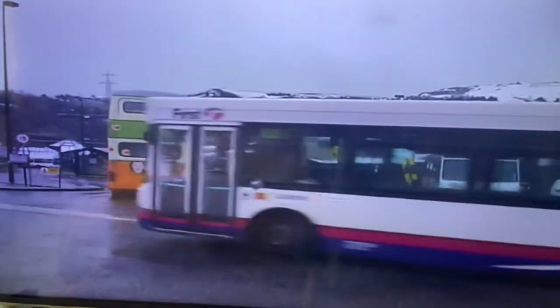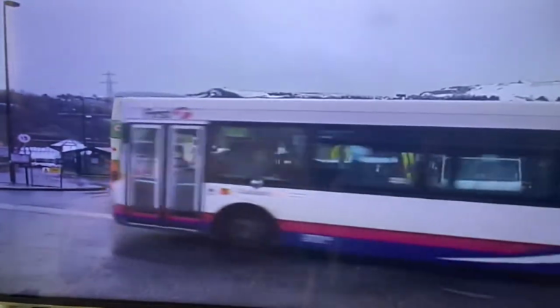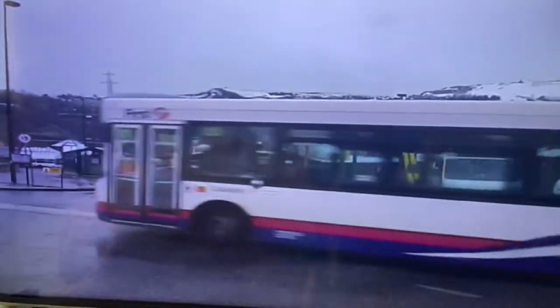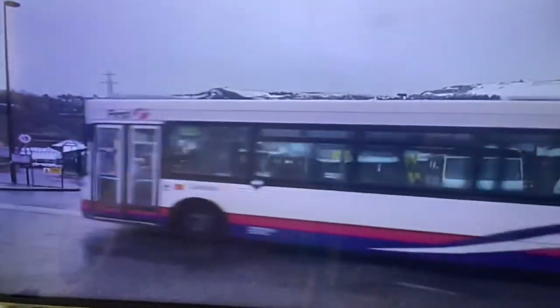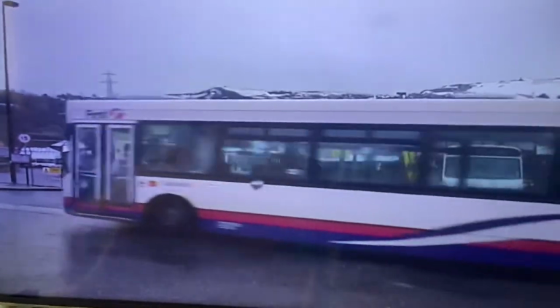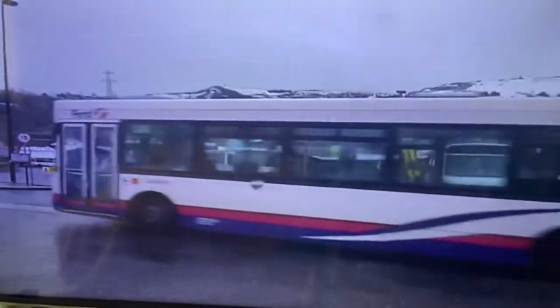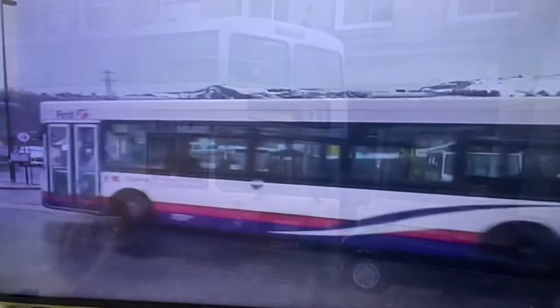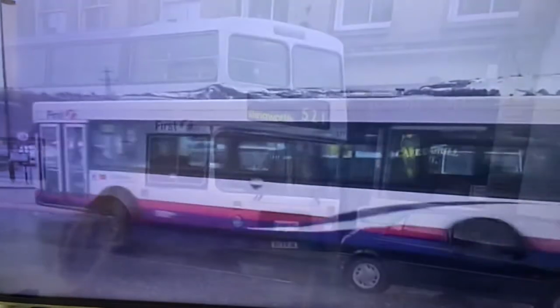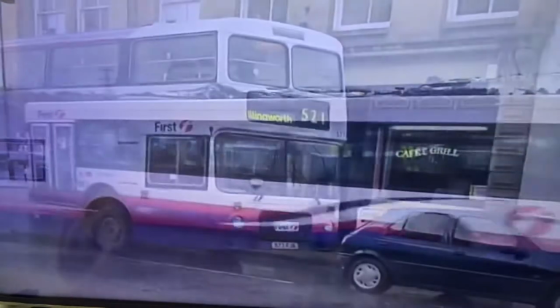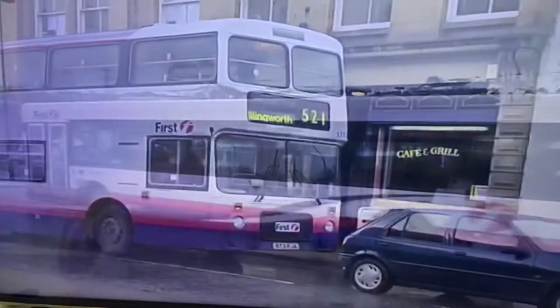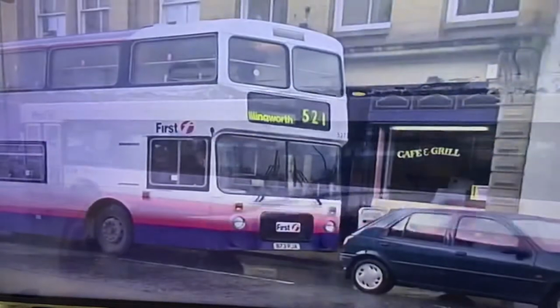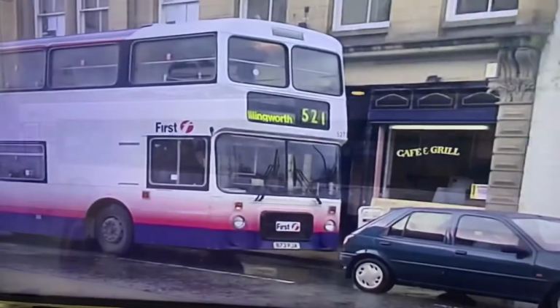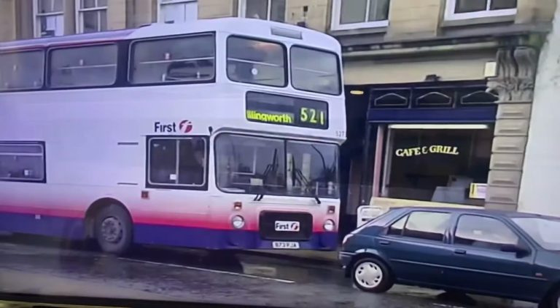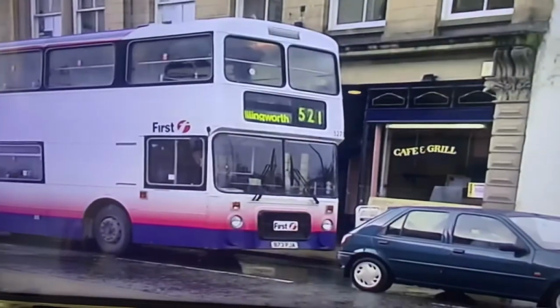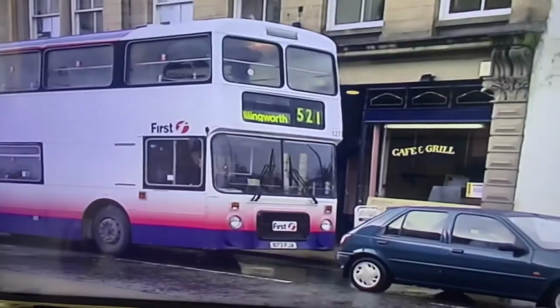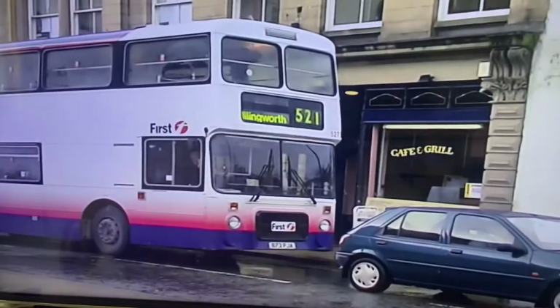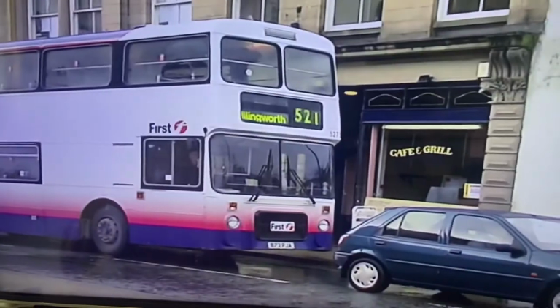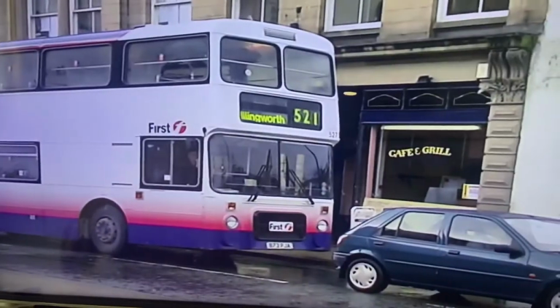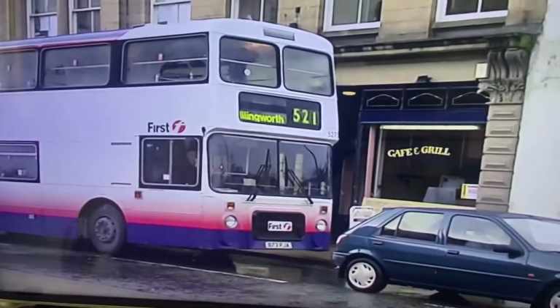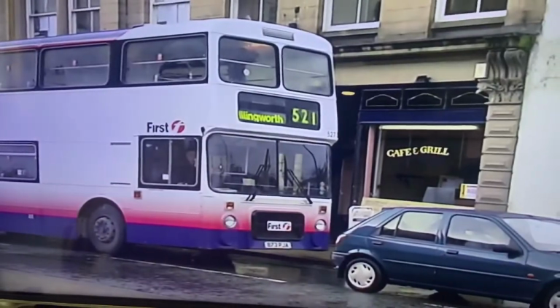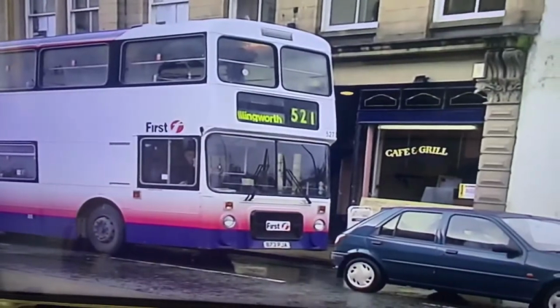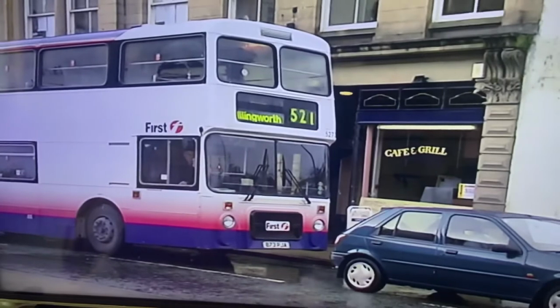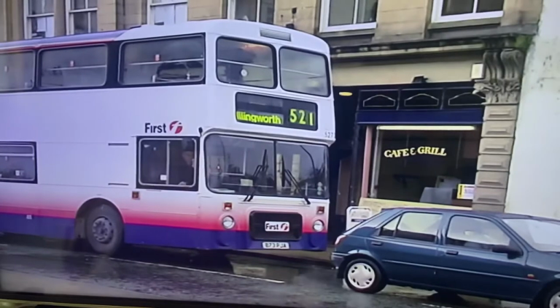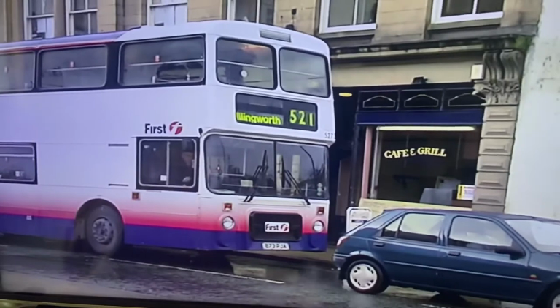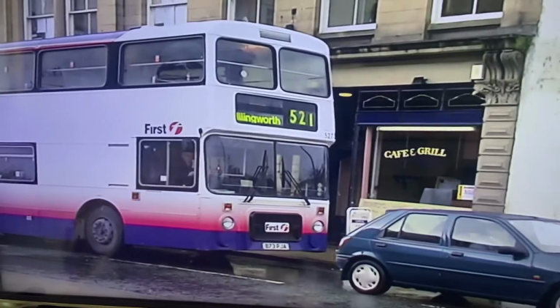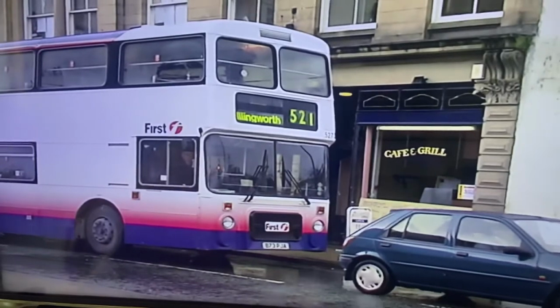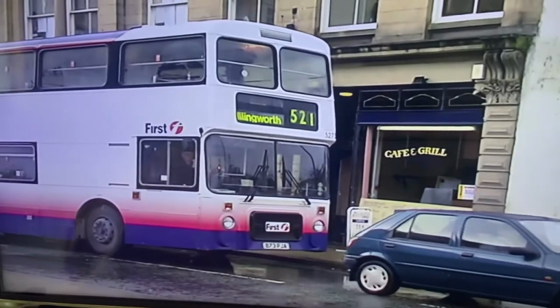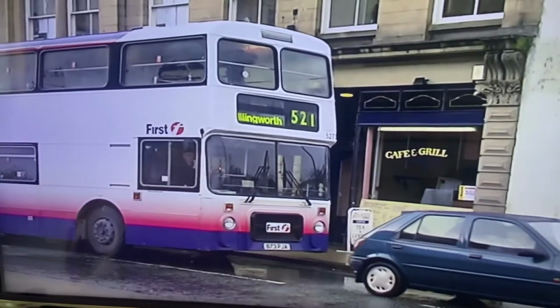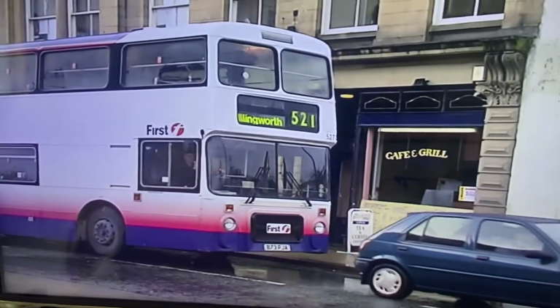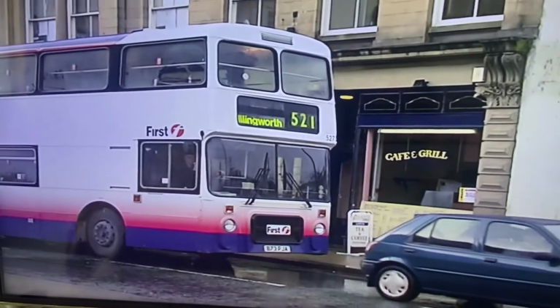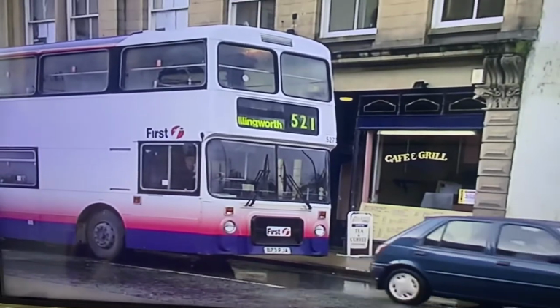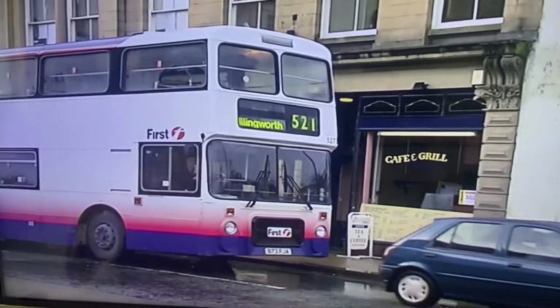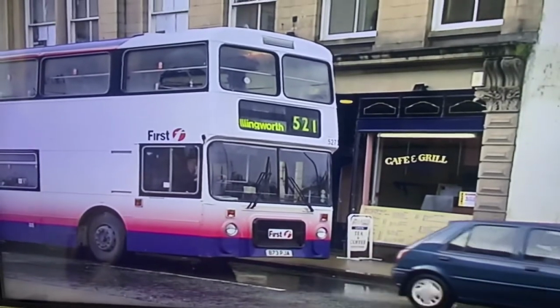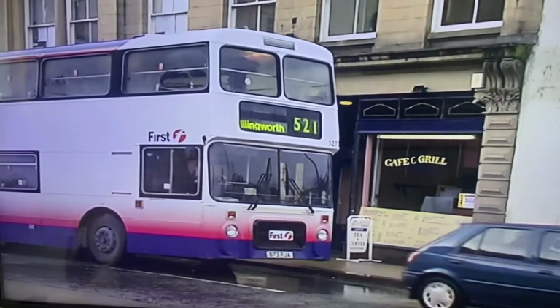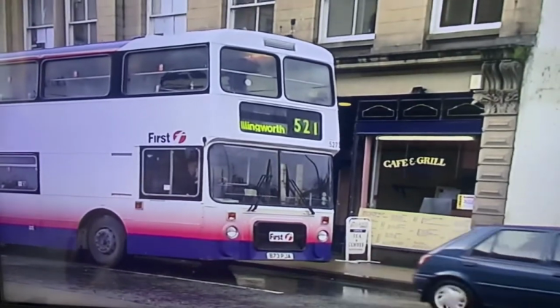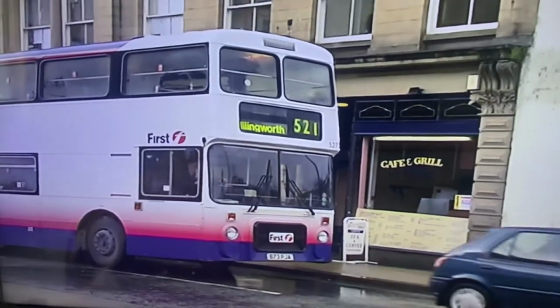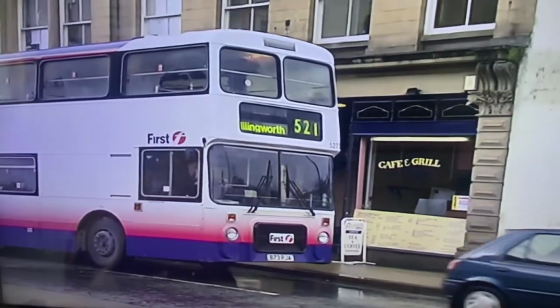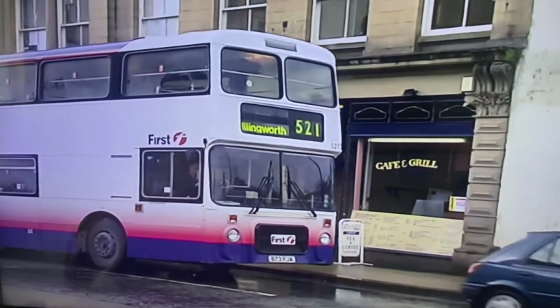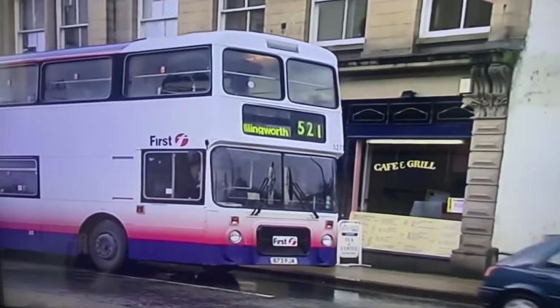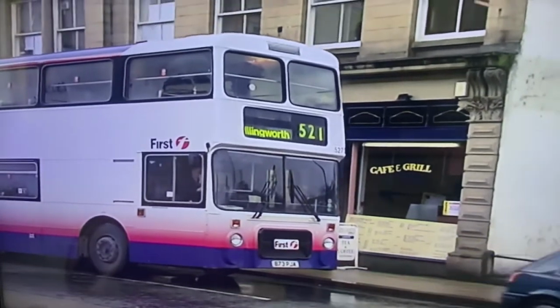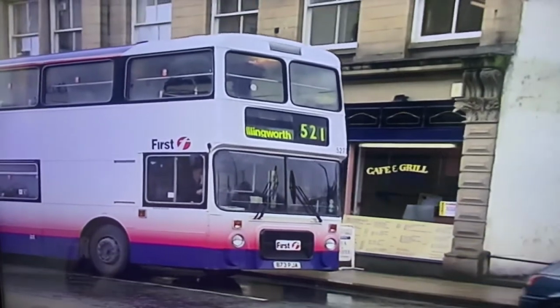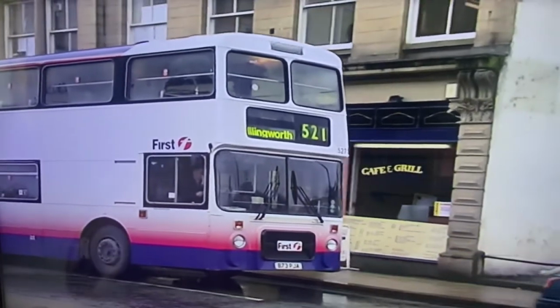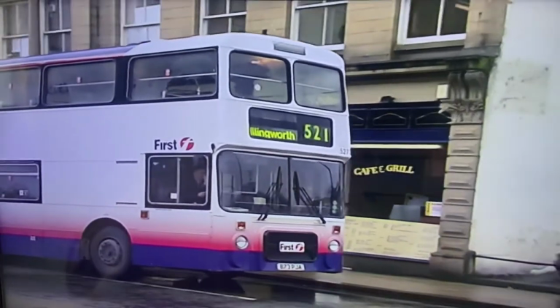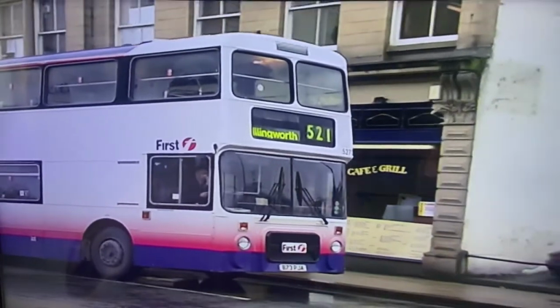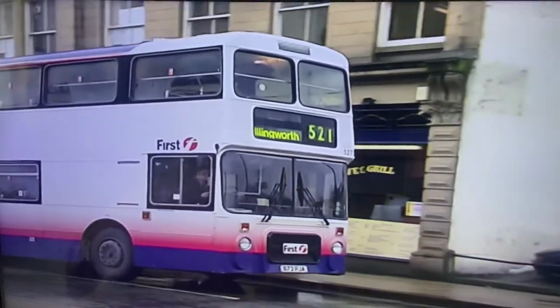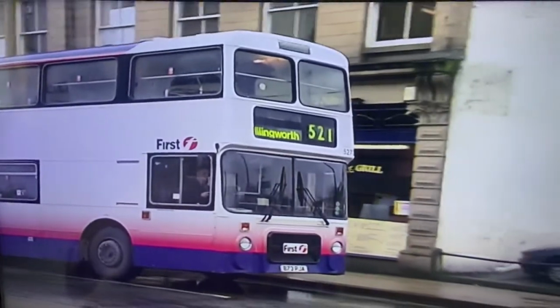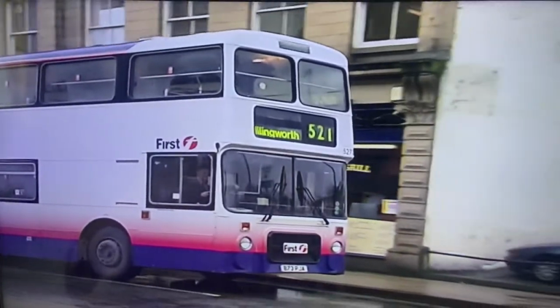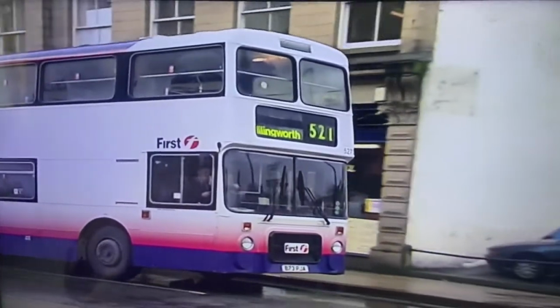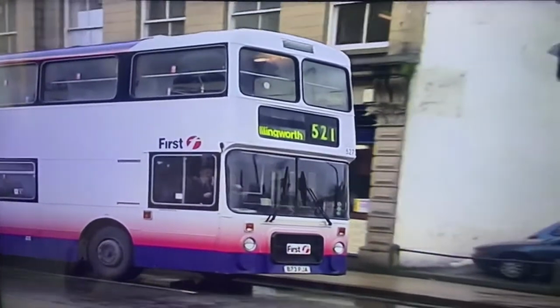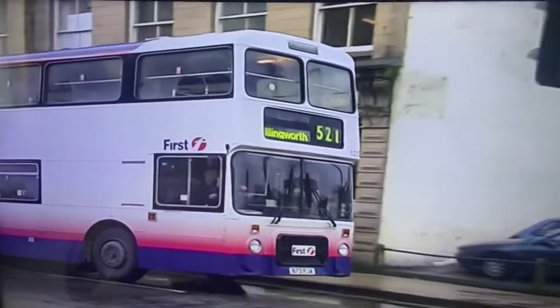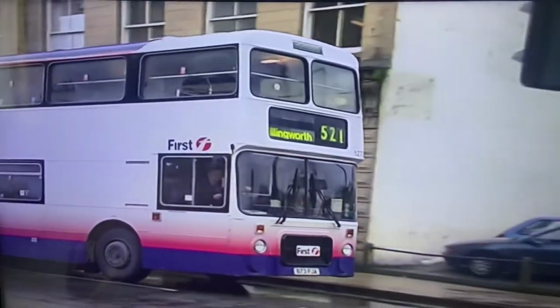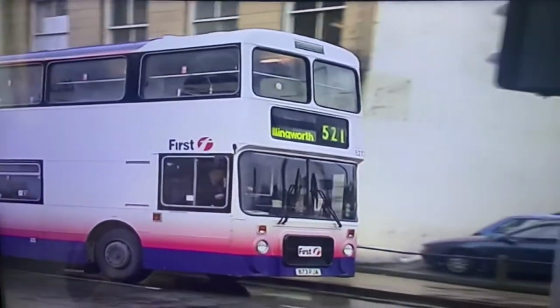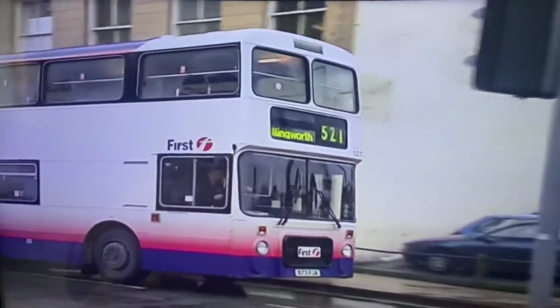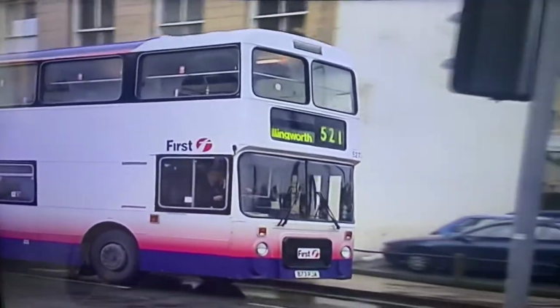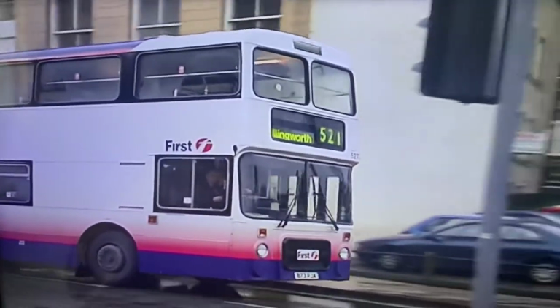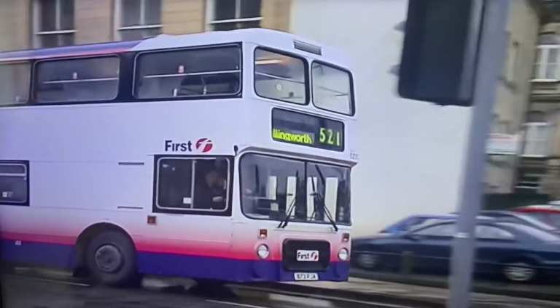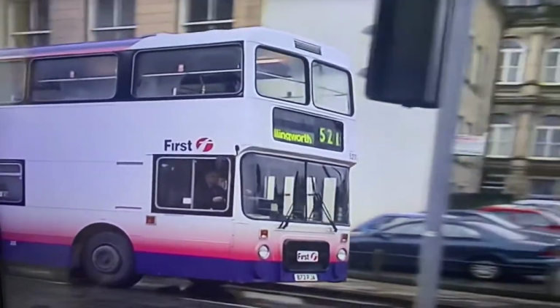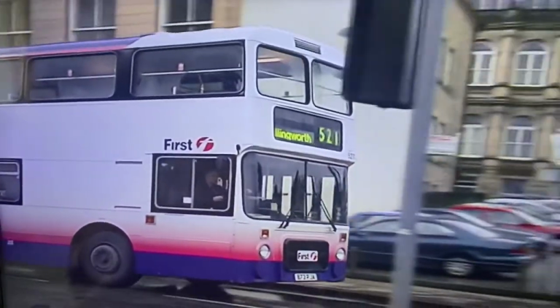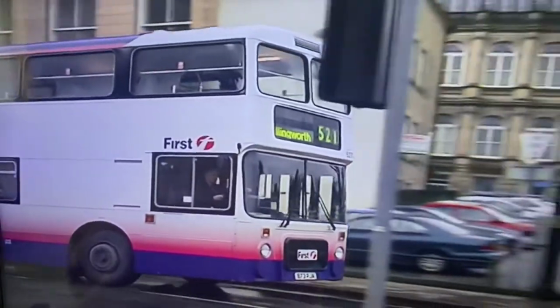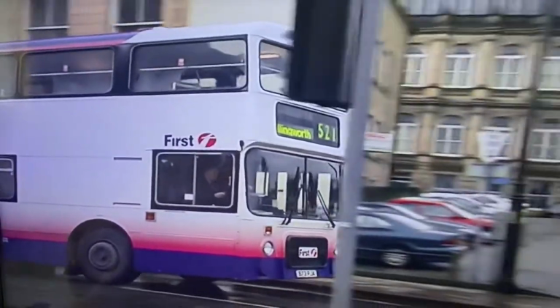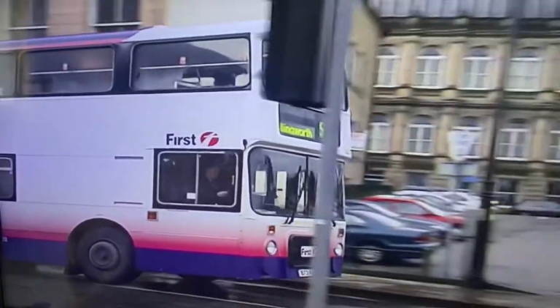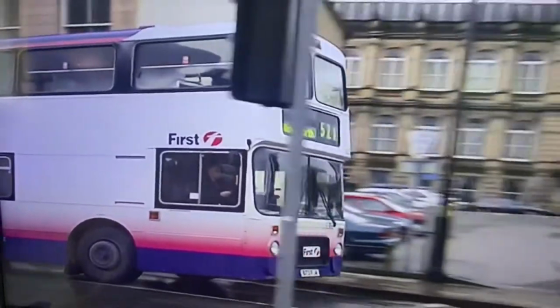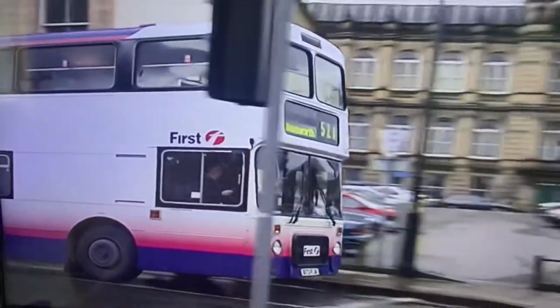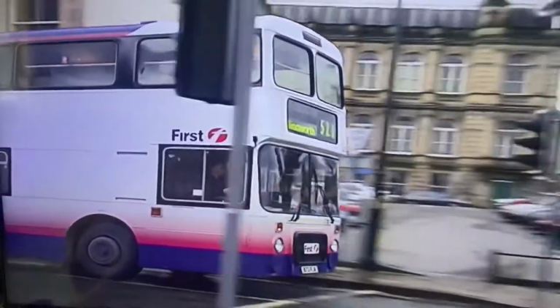Another non-native vehicle is this Leyland Olympian with Northern Counties bodywork, originally with First Manchester.